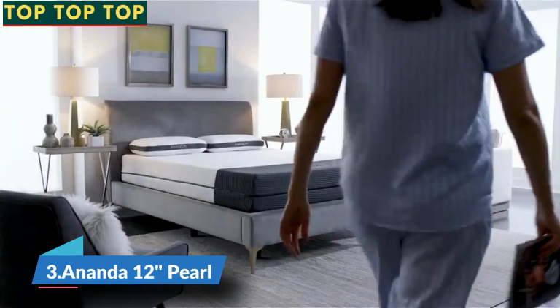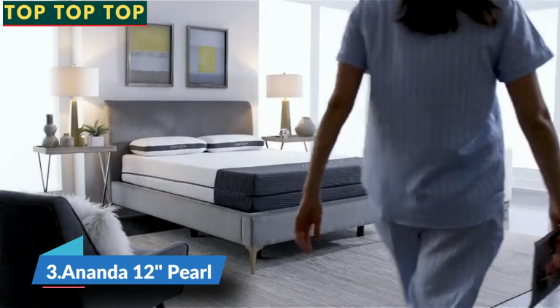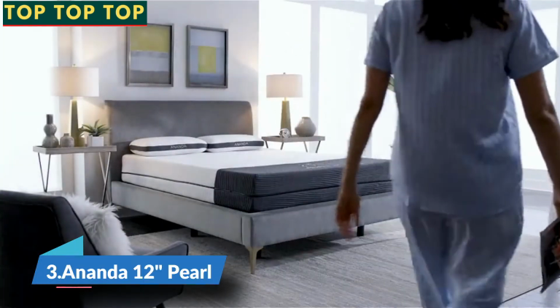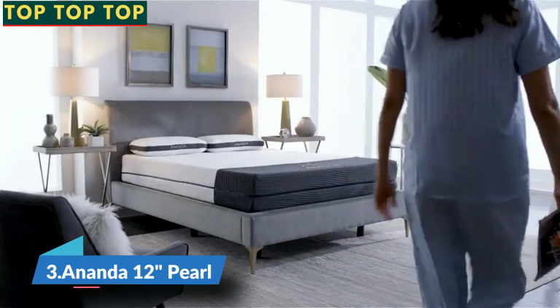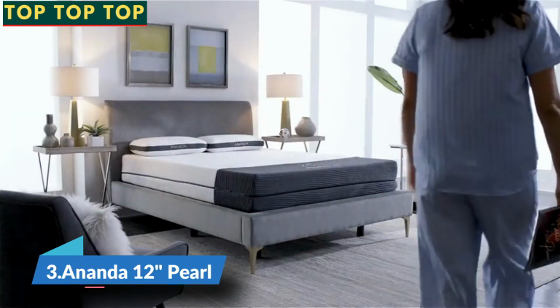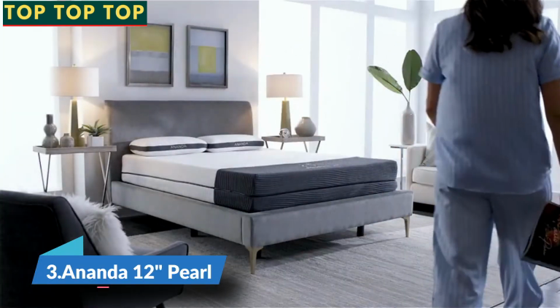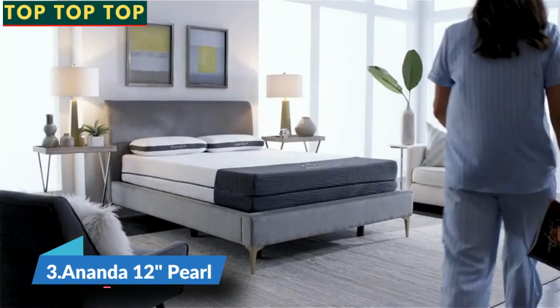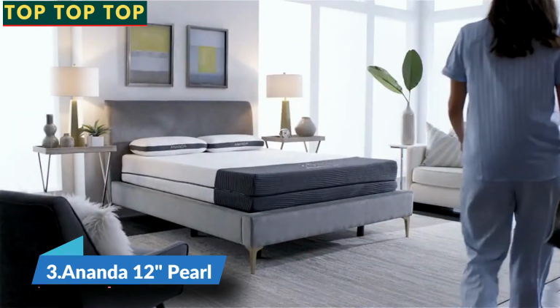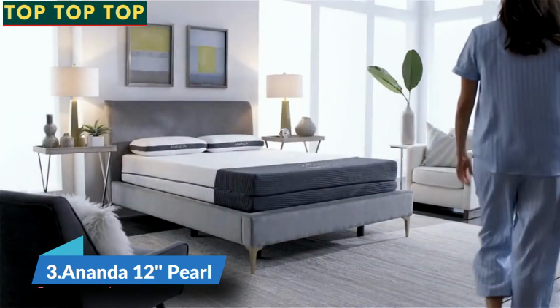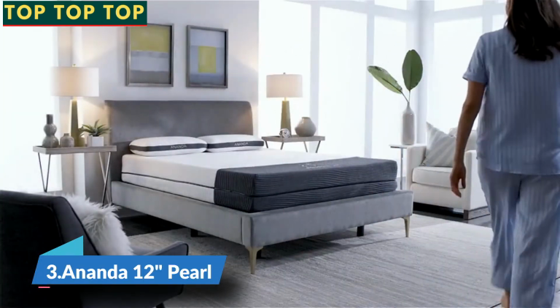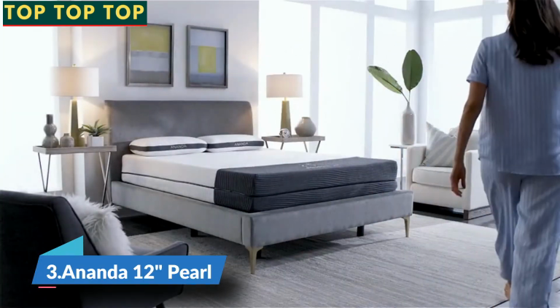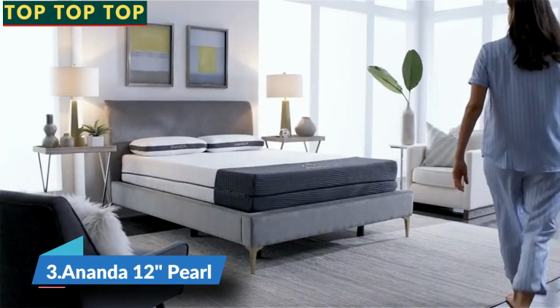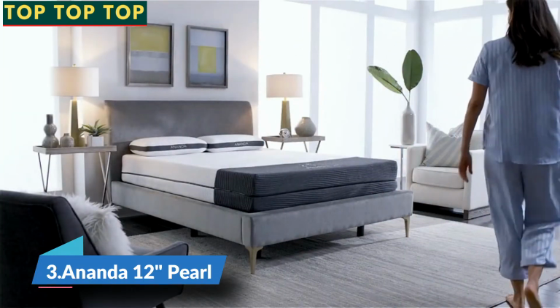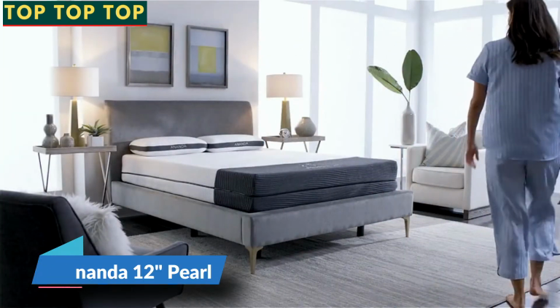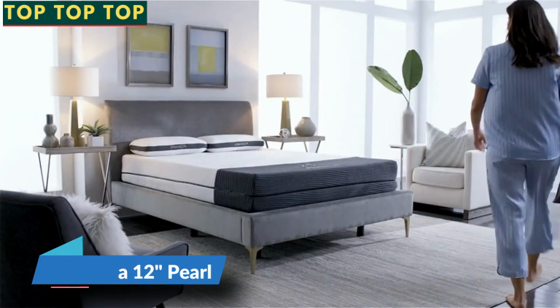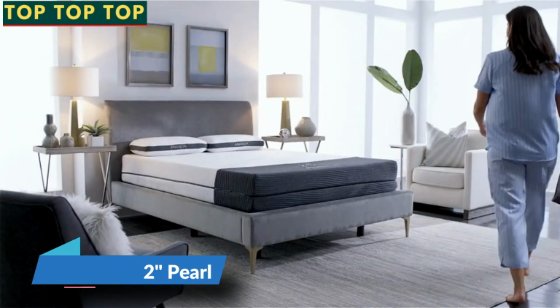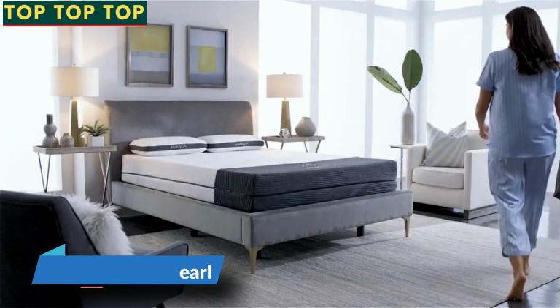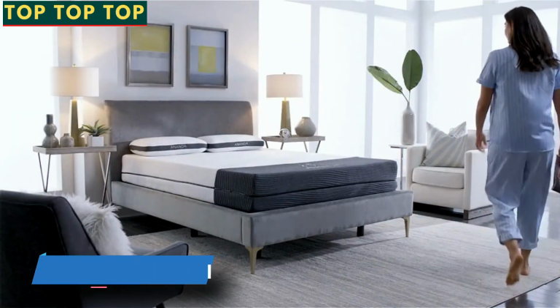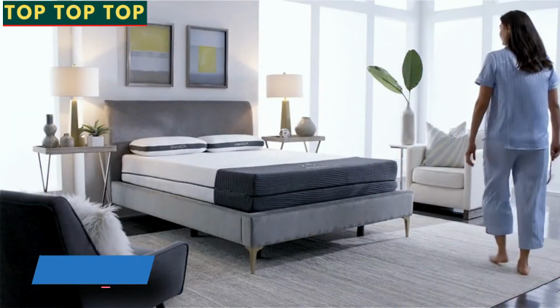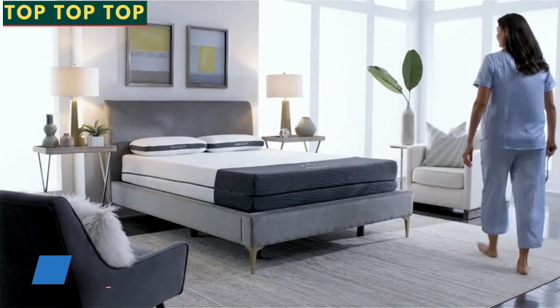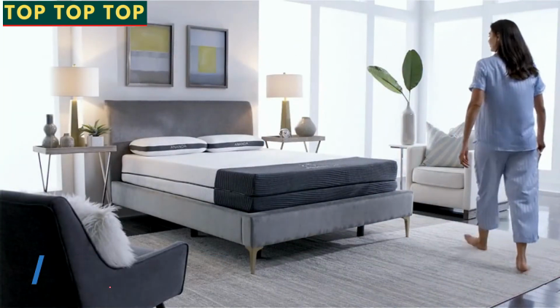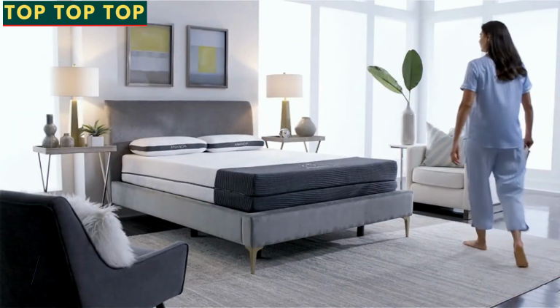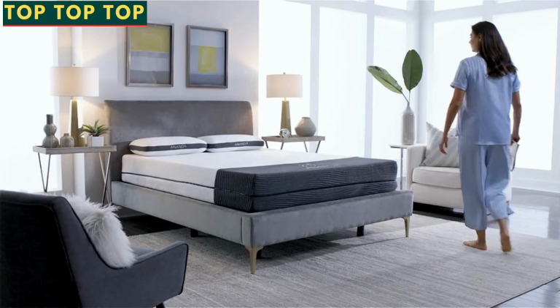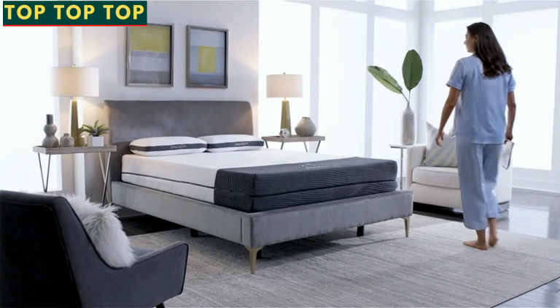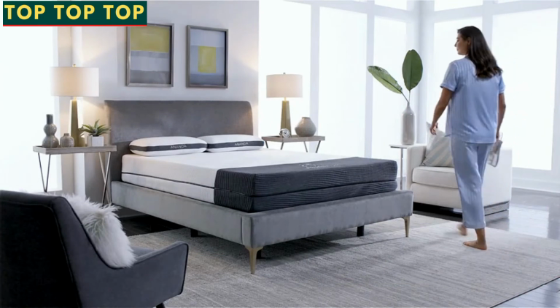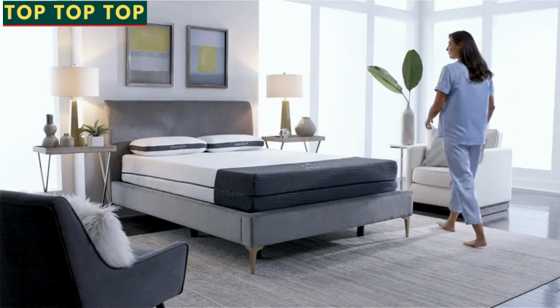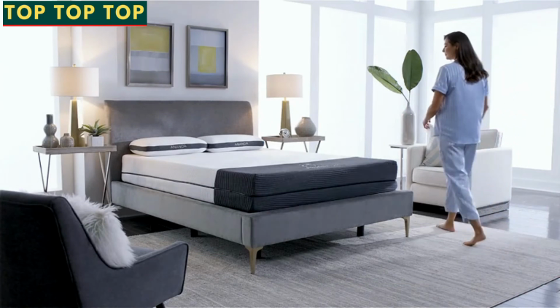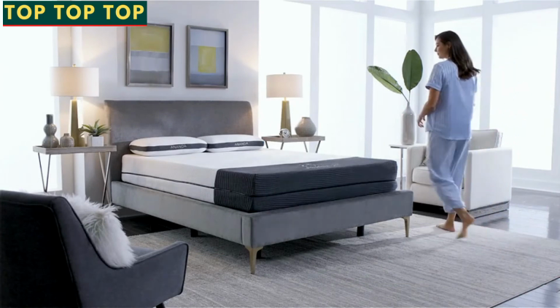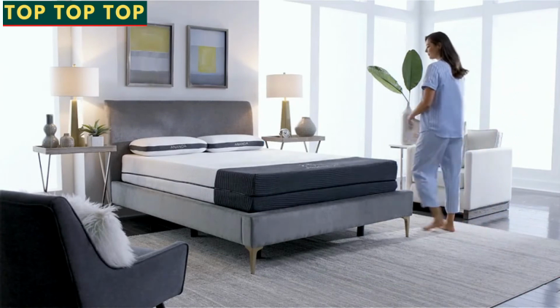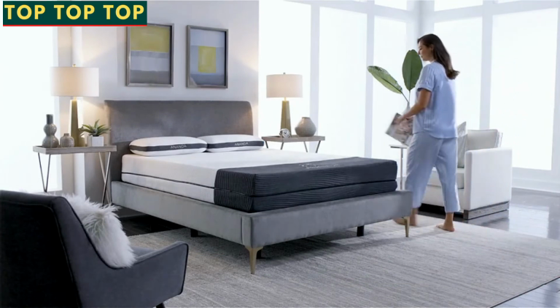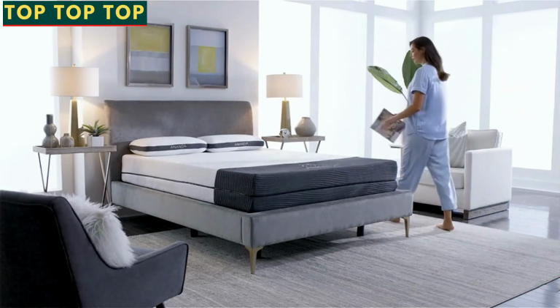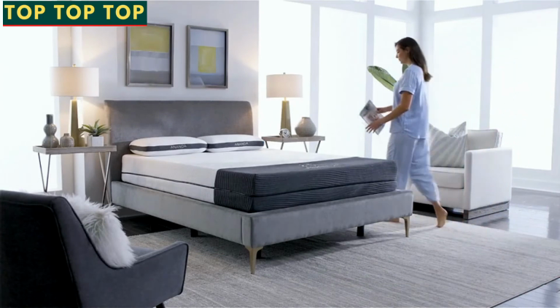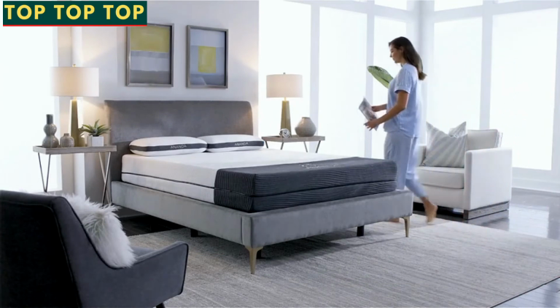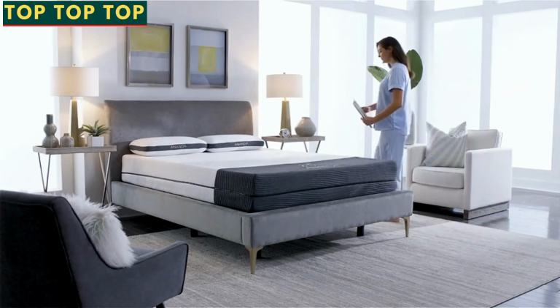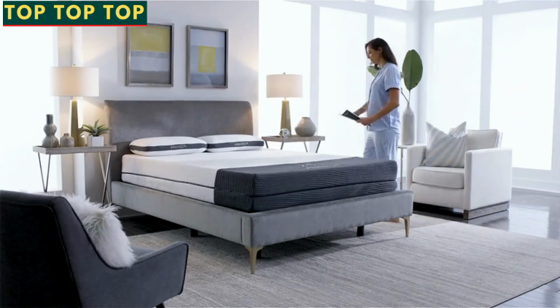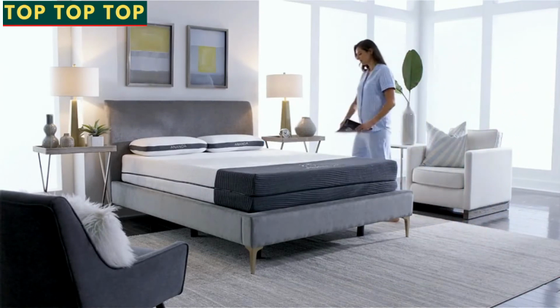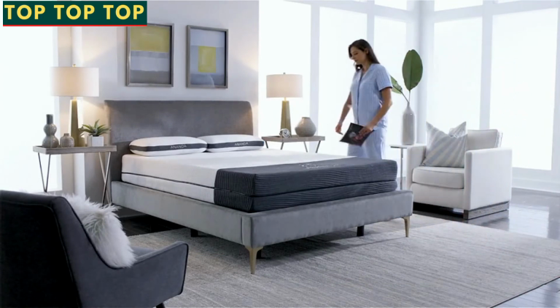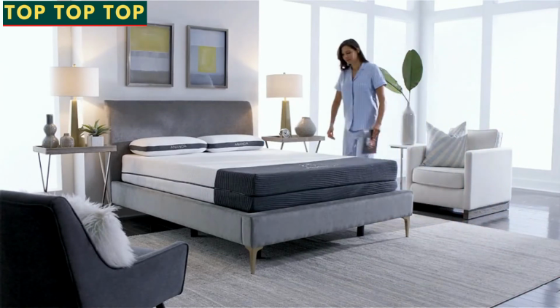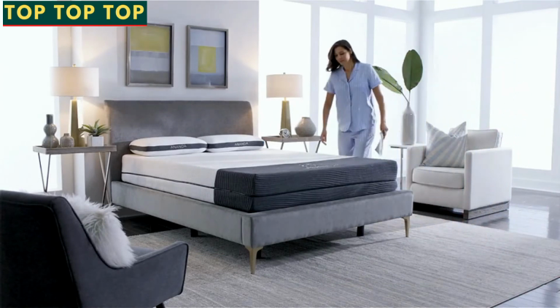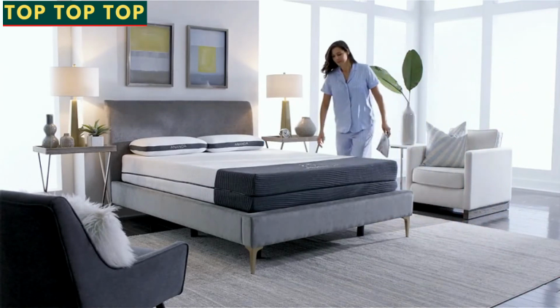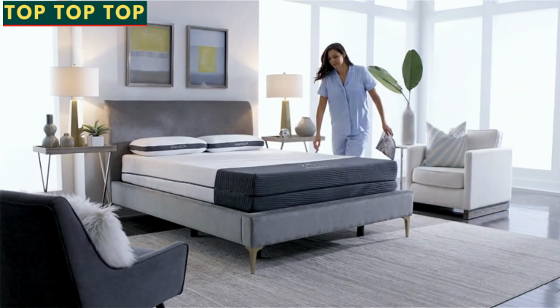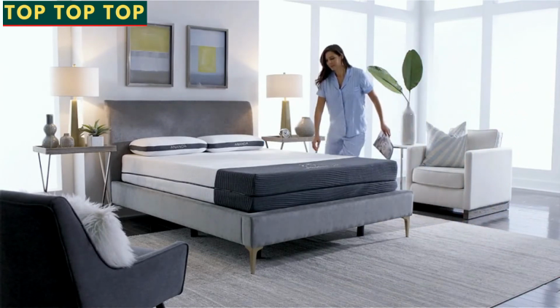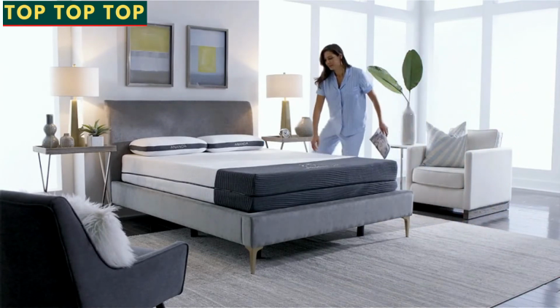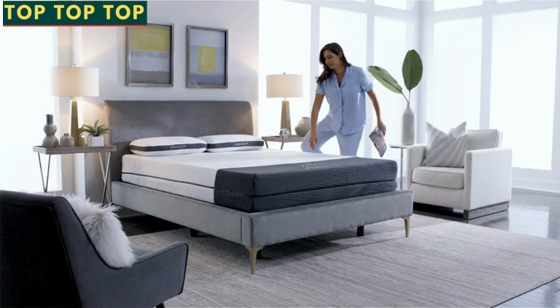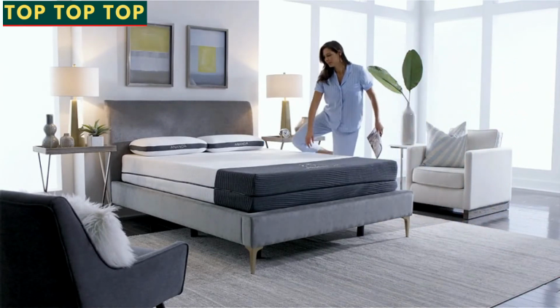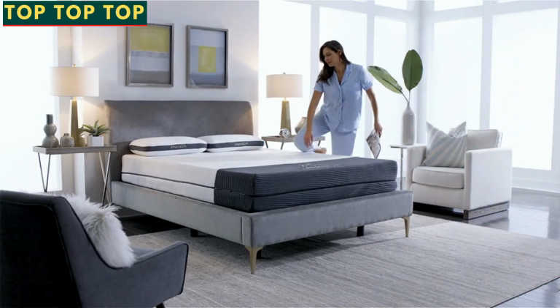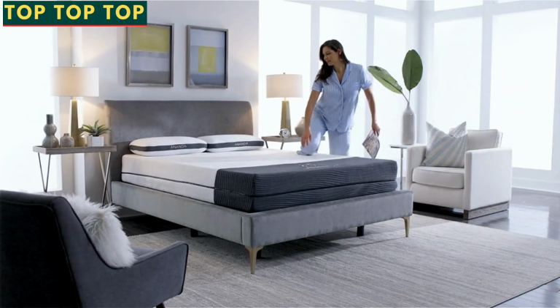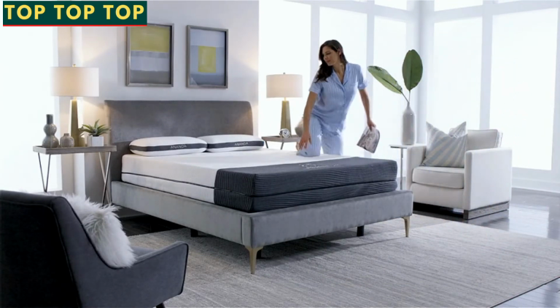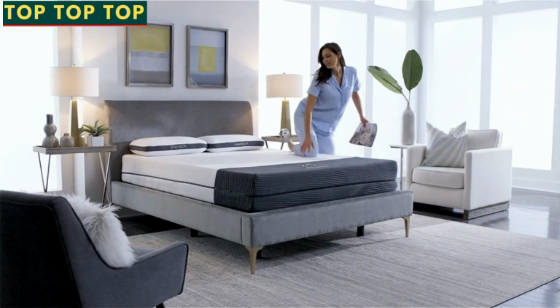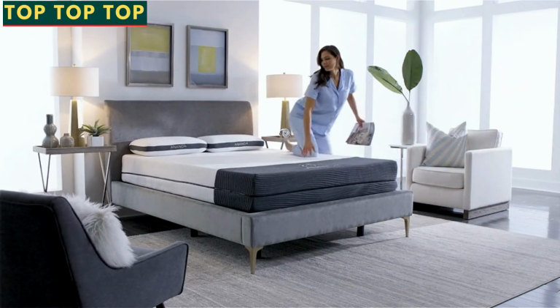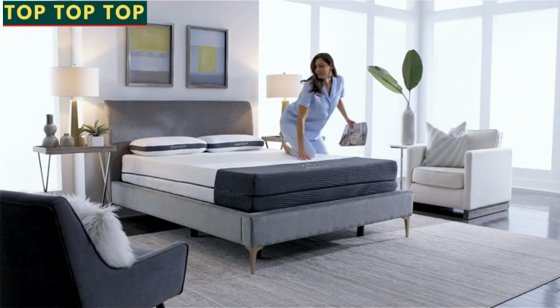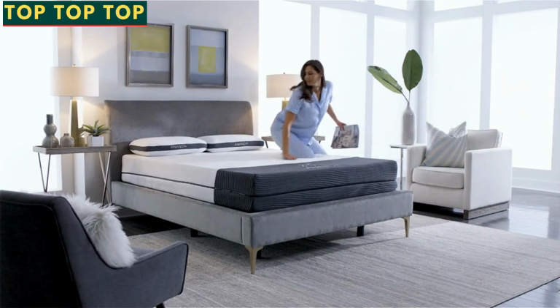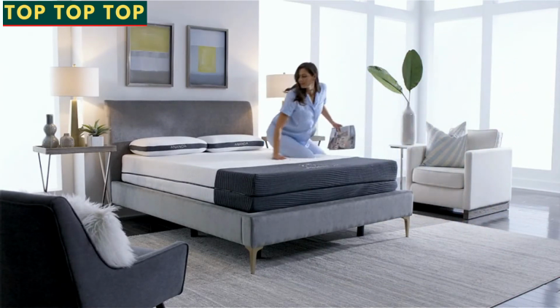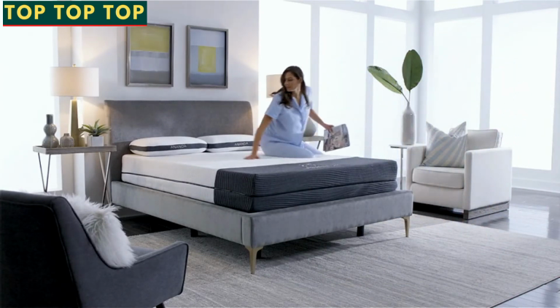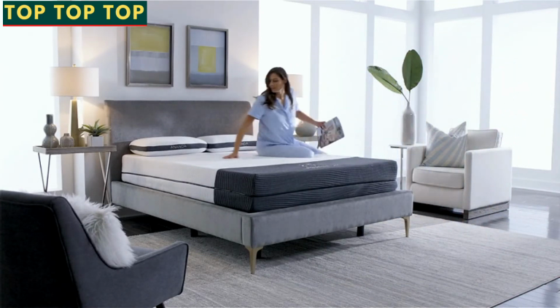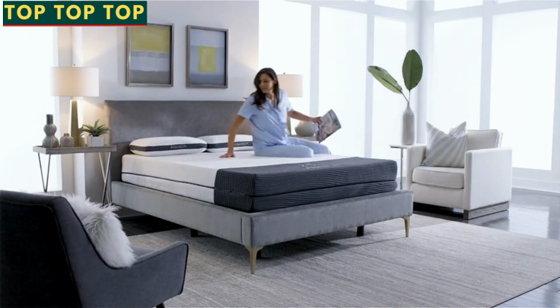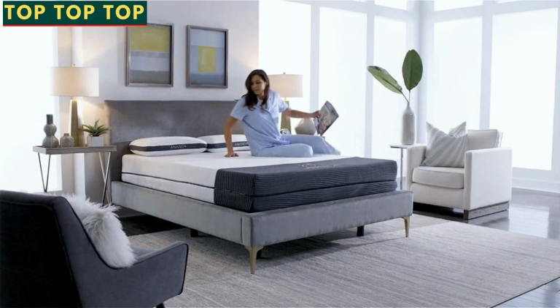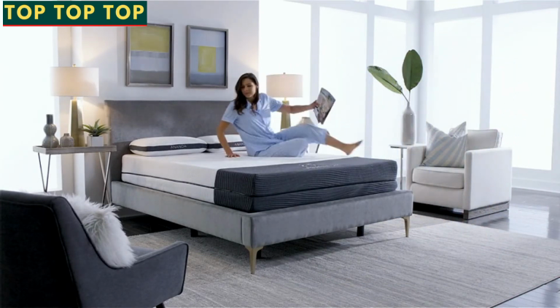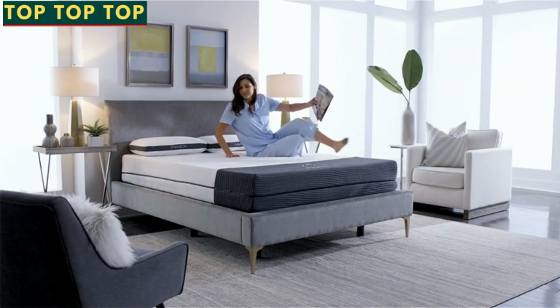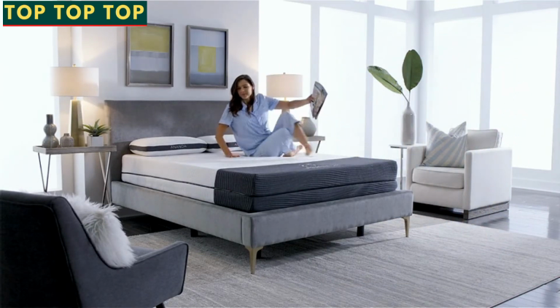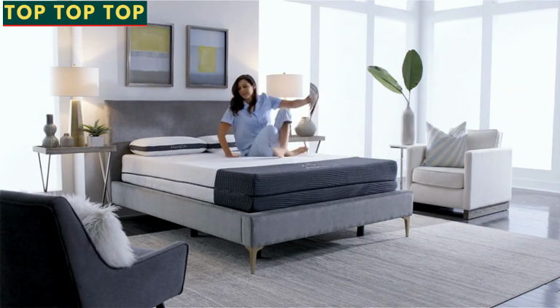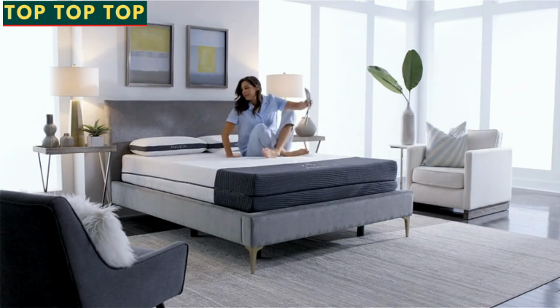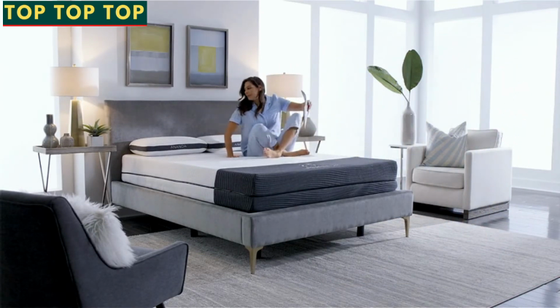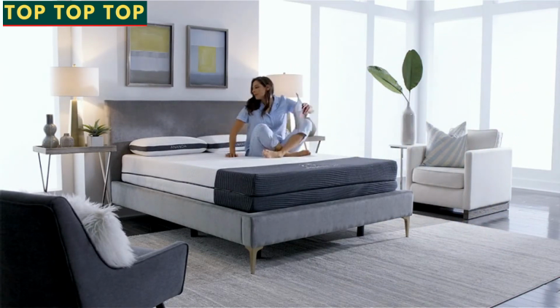In the quest for balance in our lives, sleep is often sacrificed. It's time to make it a priority.